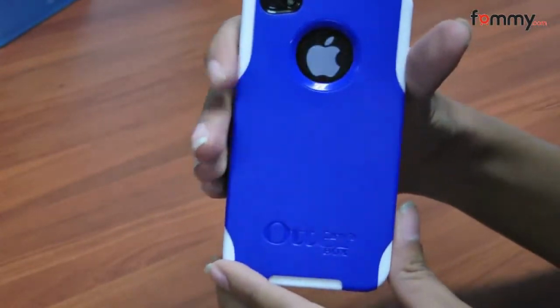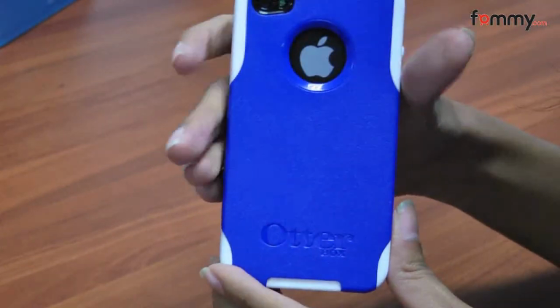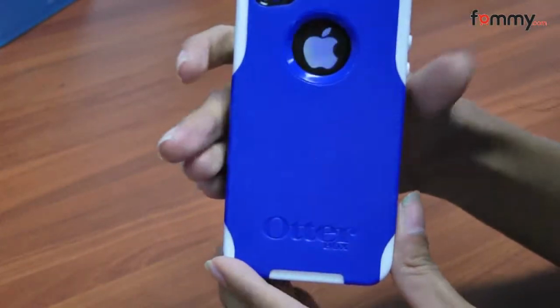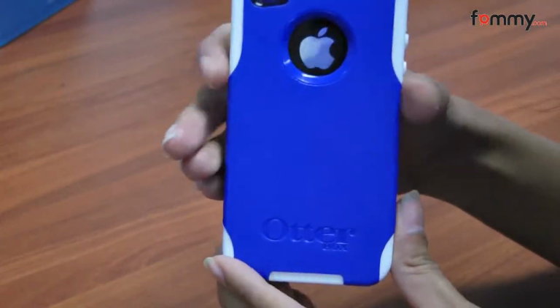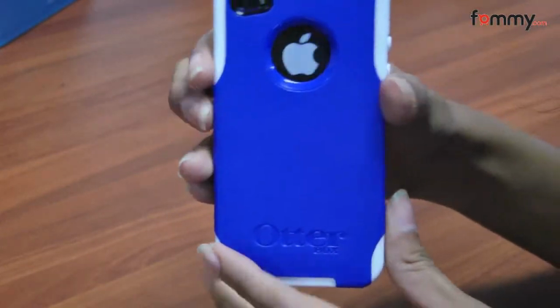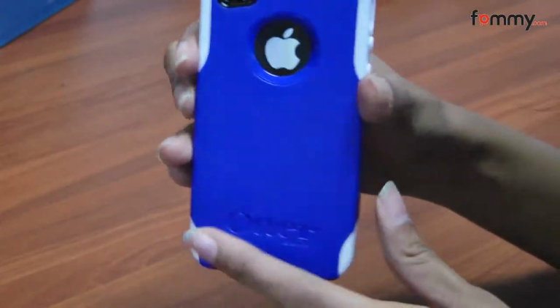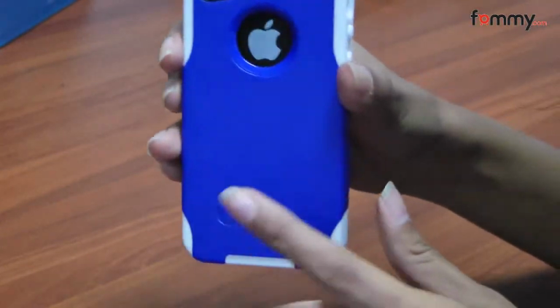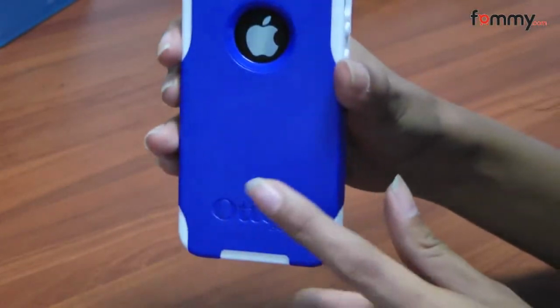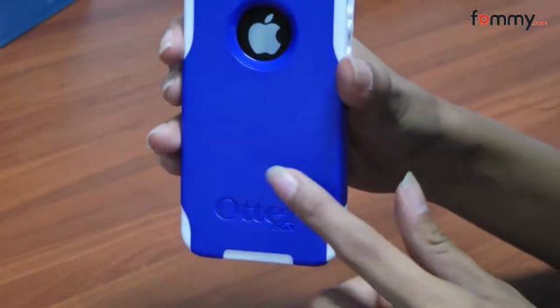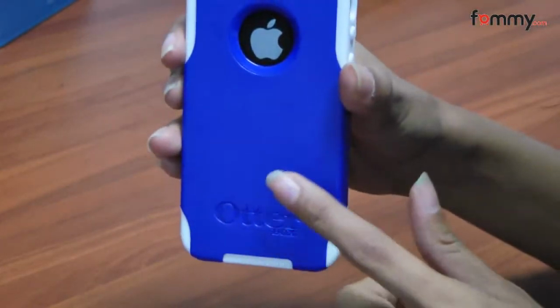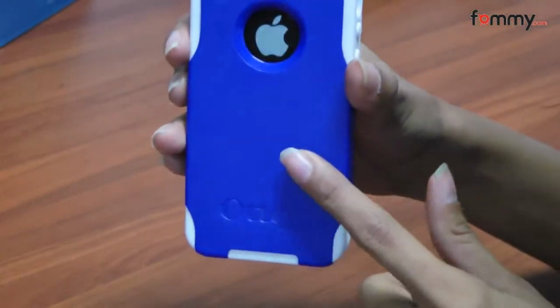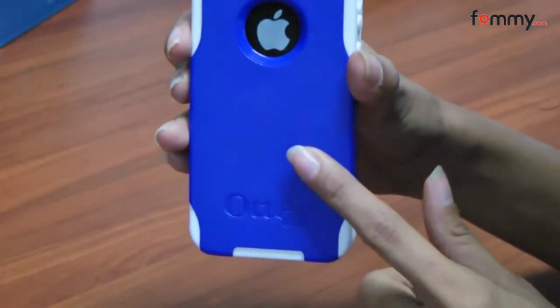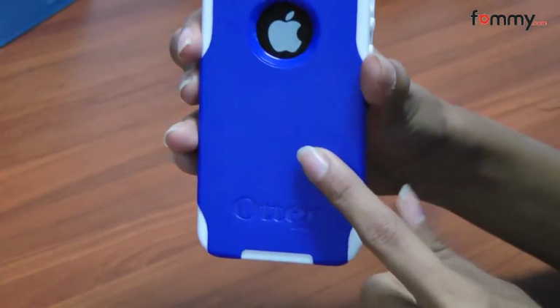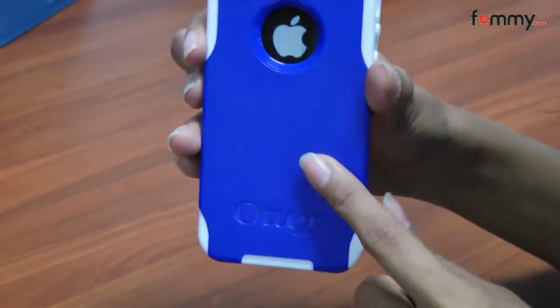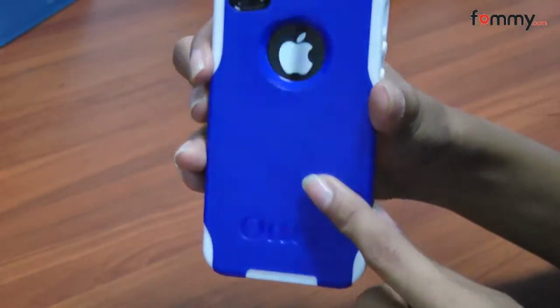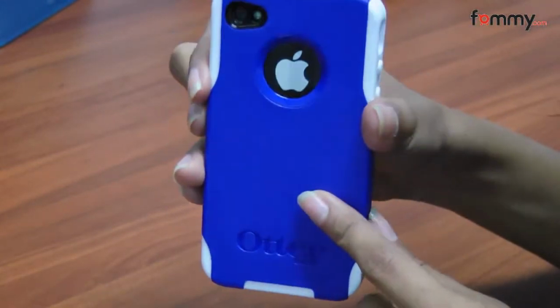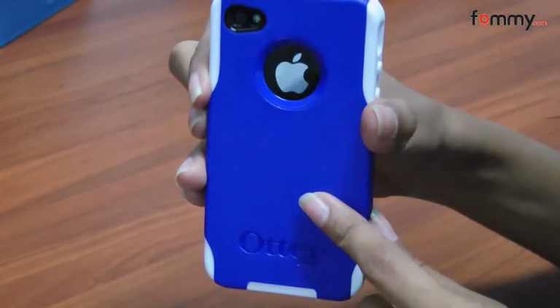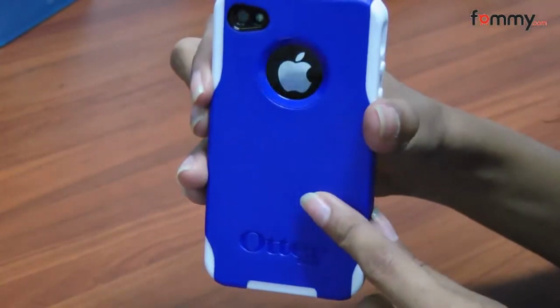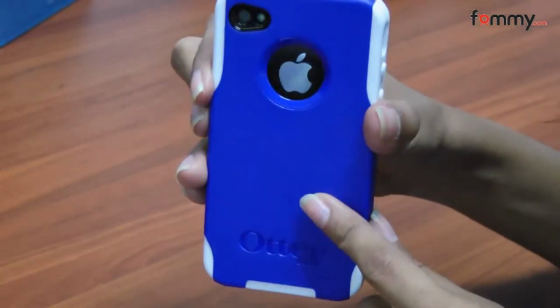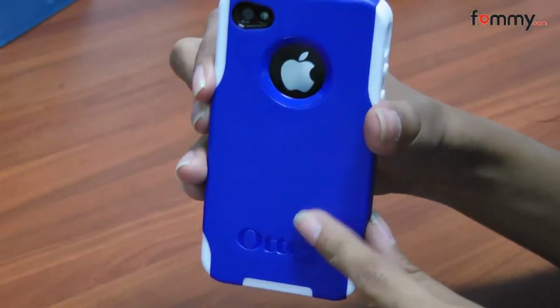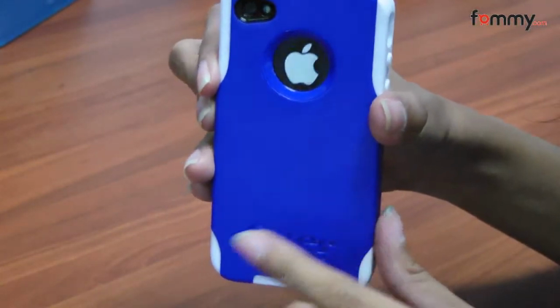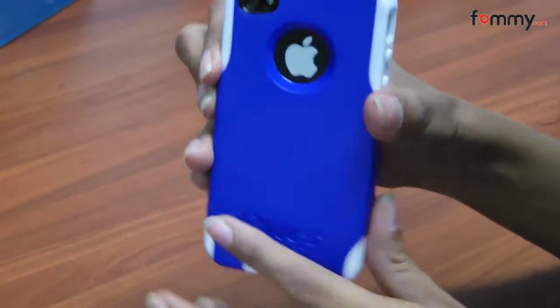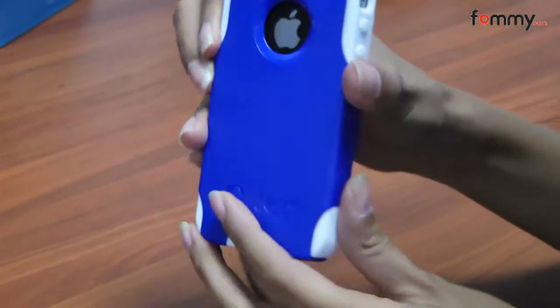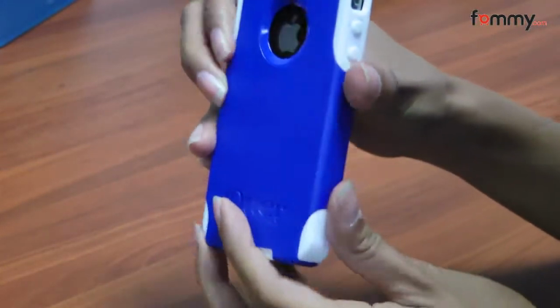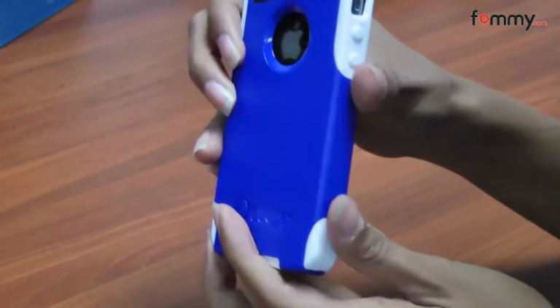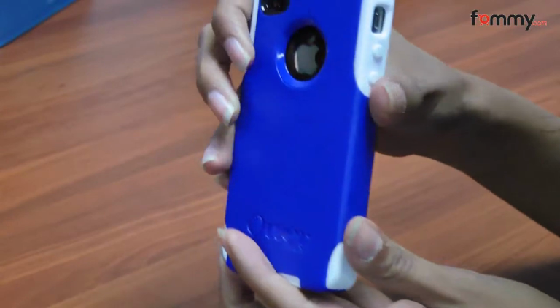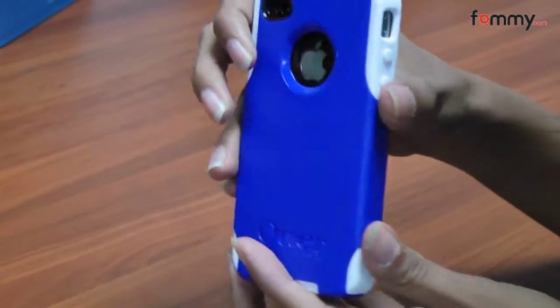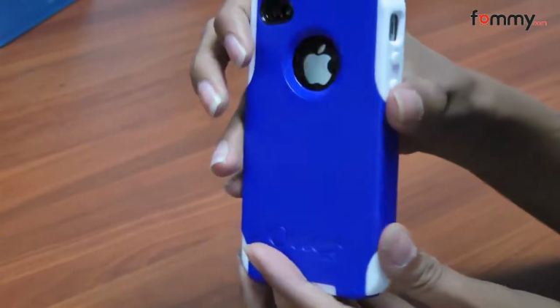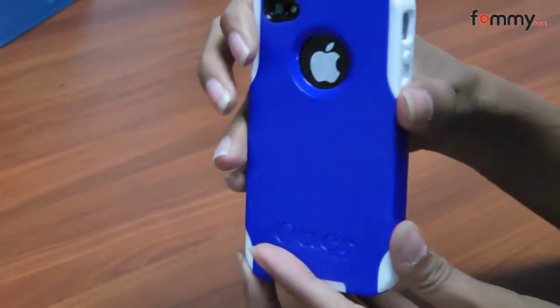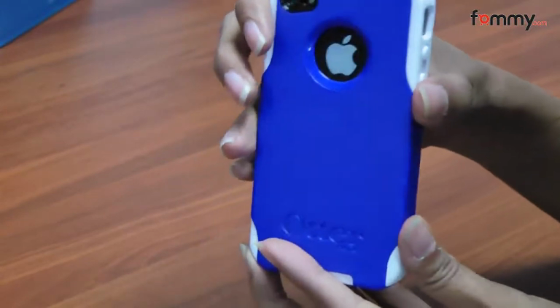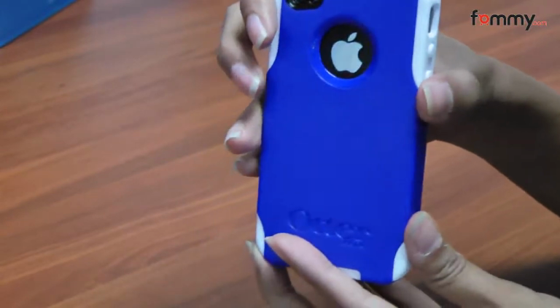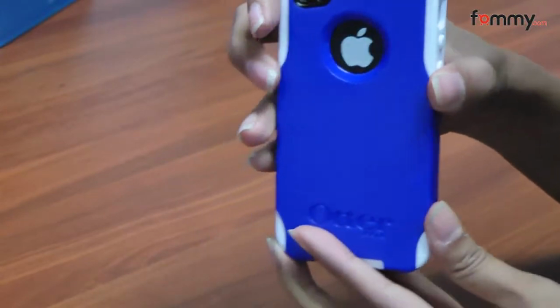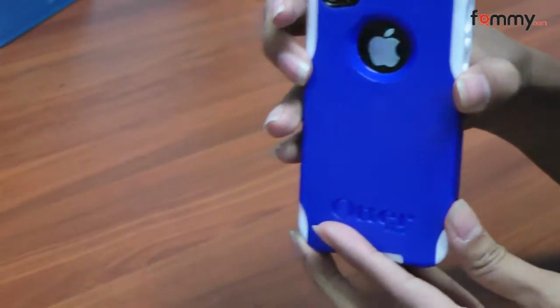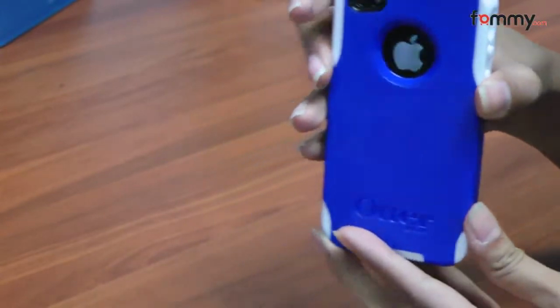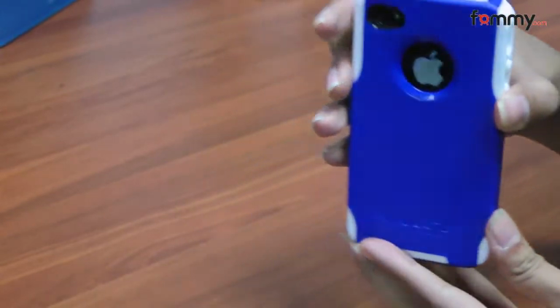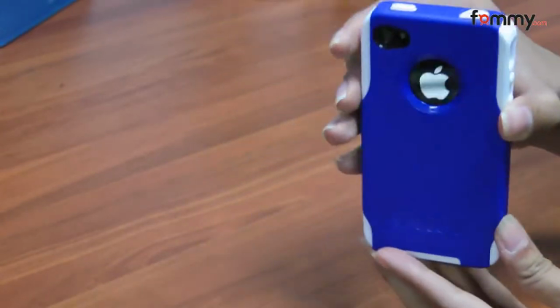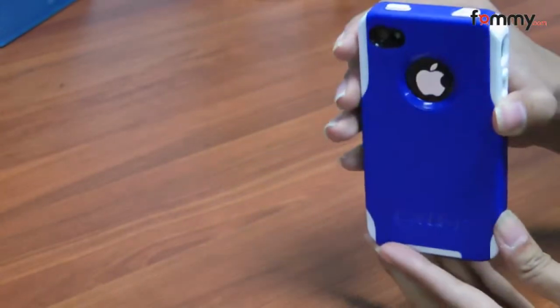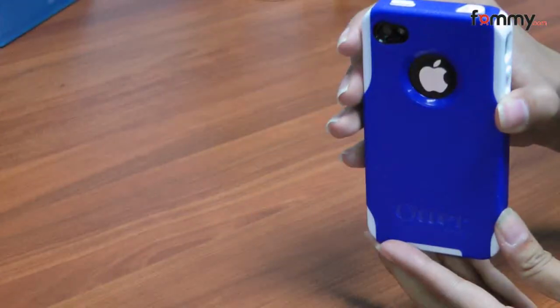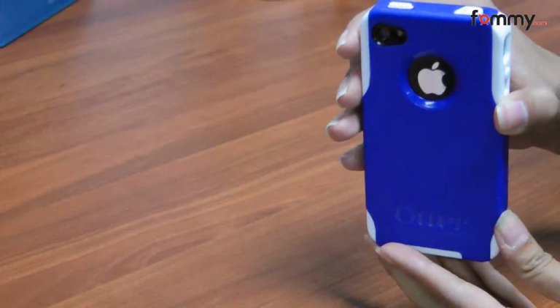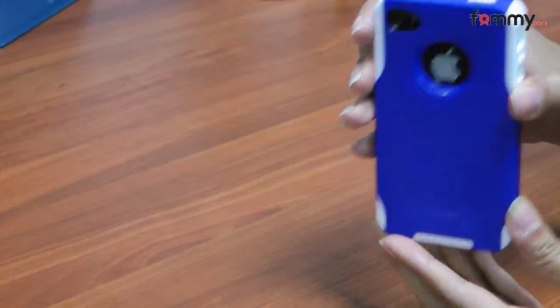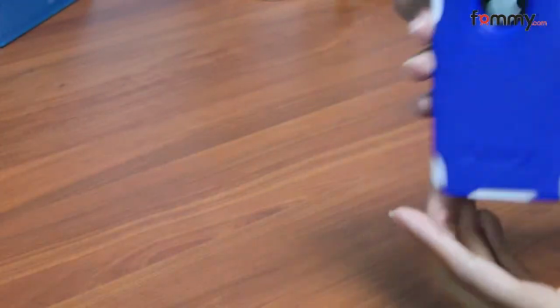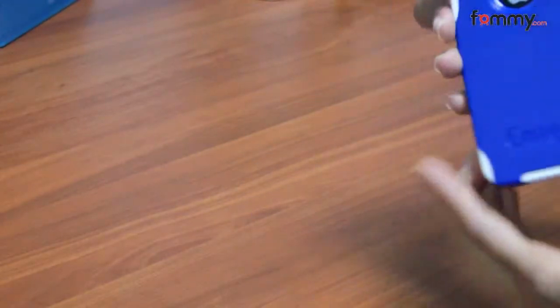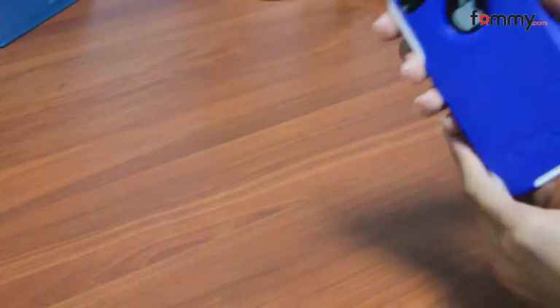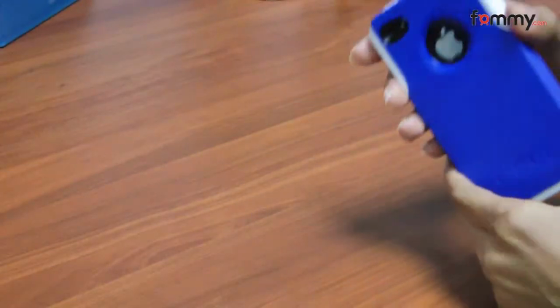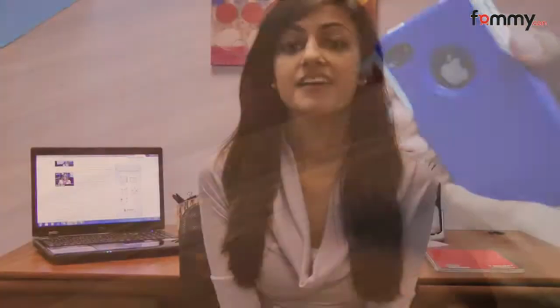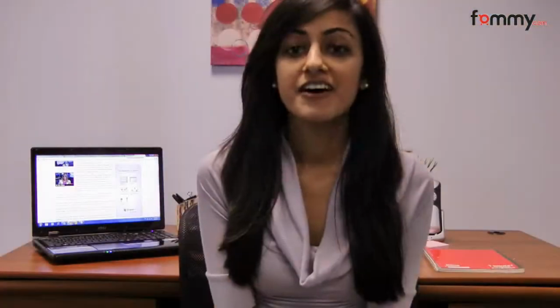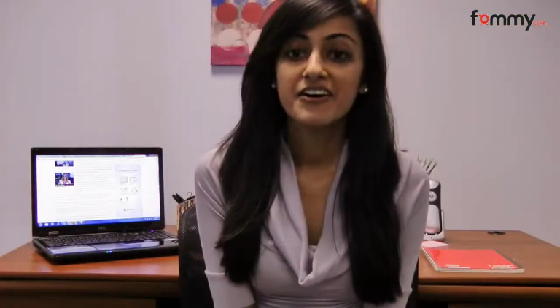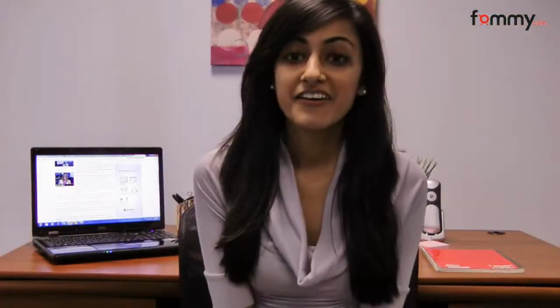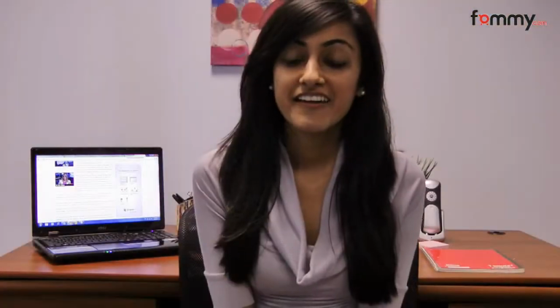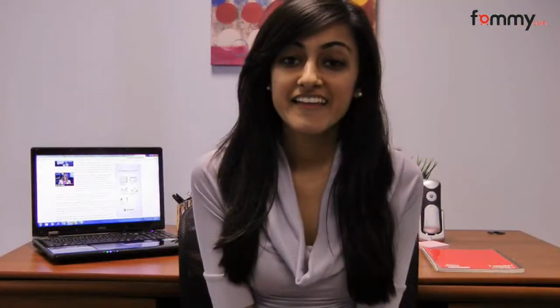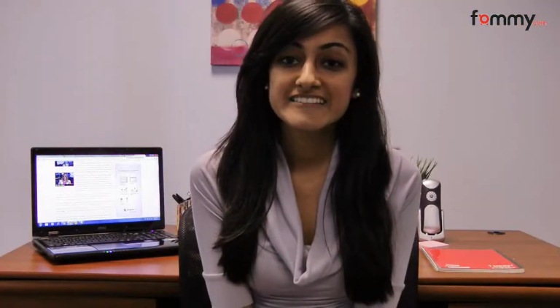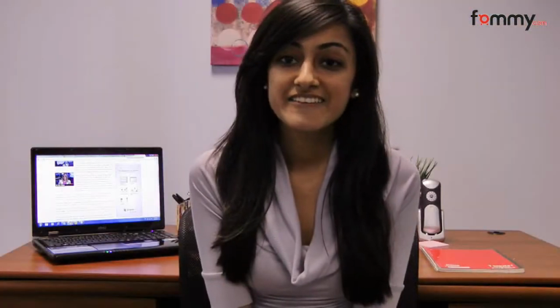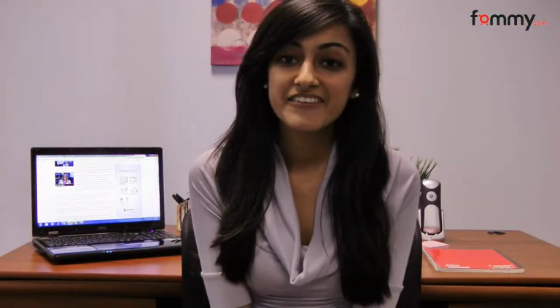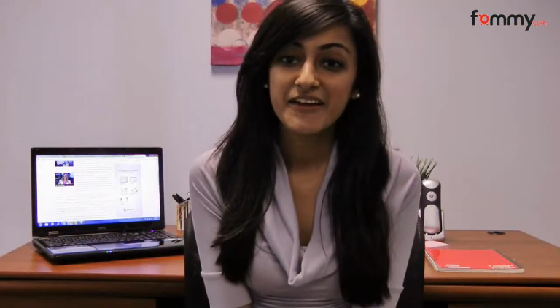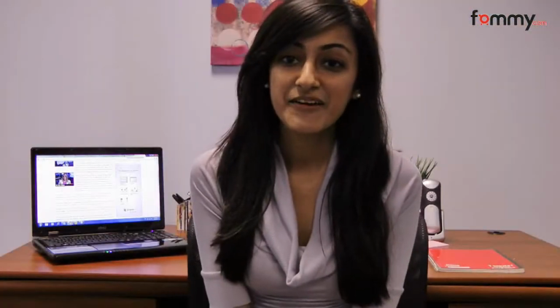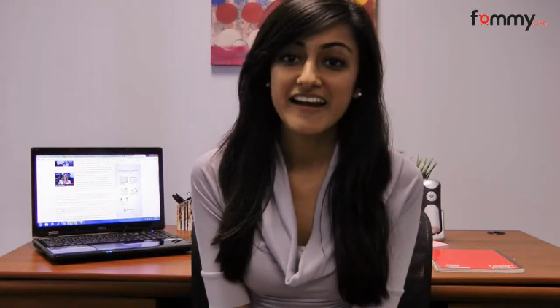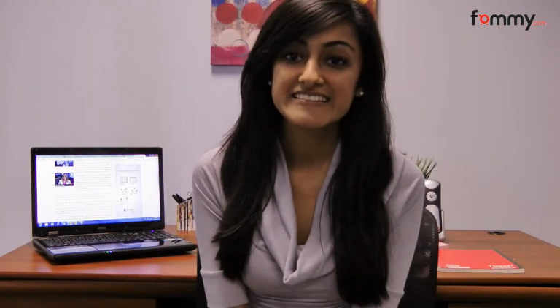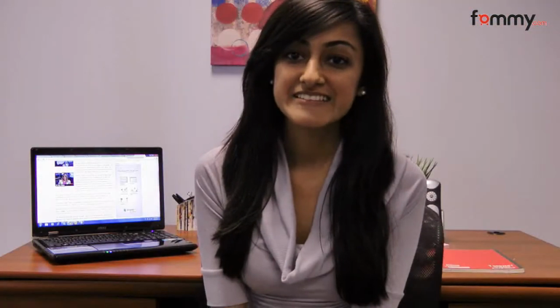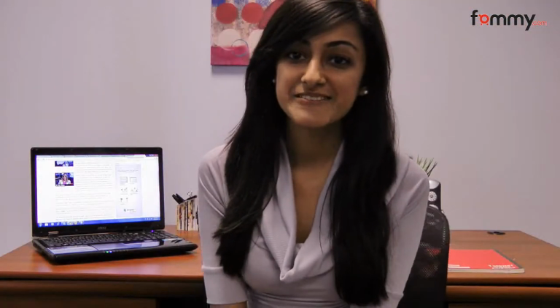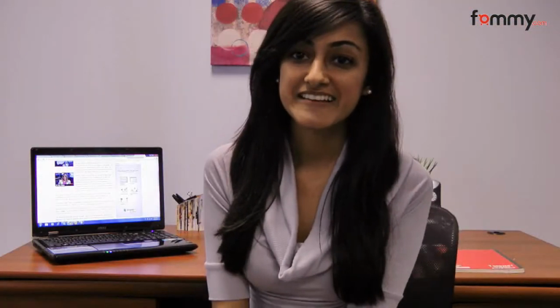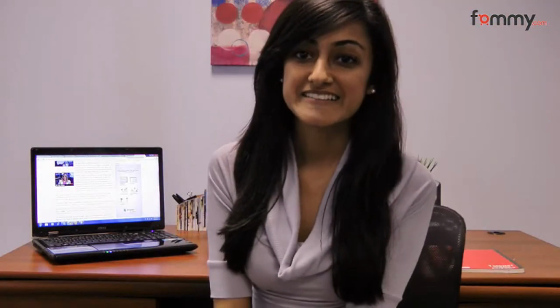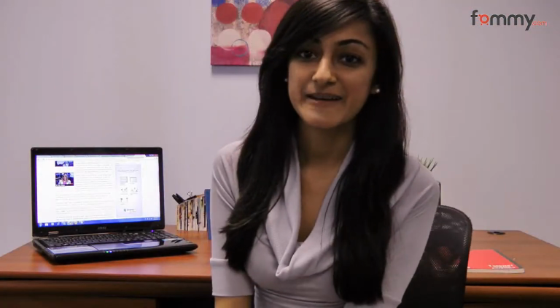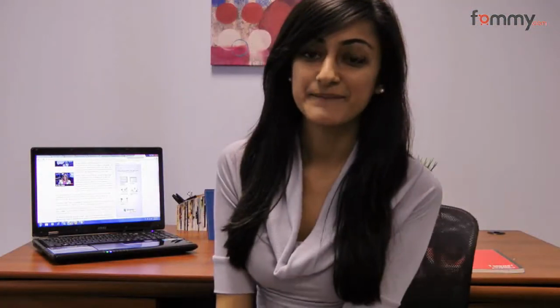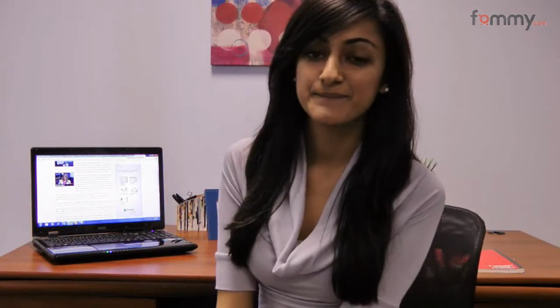Overall this is a pretty good case for iPhone 3G and 3GS. Okay, that's it for now guys — see you next time.